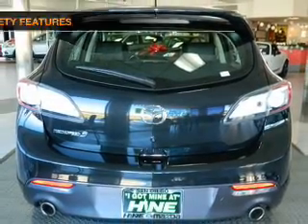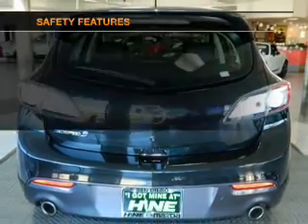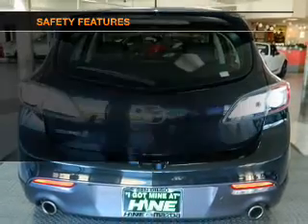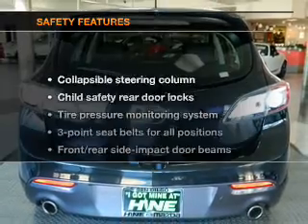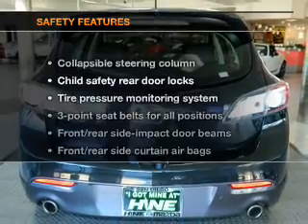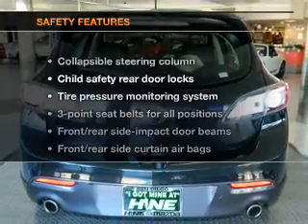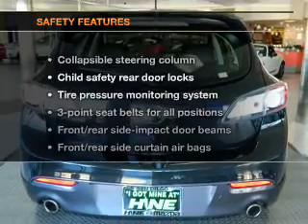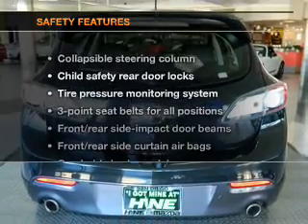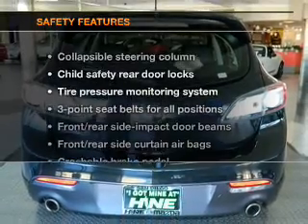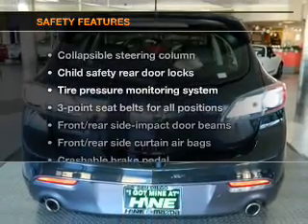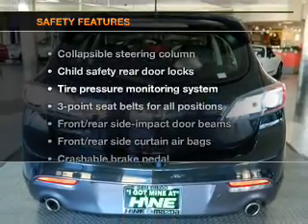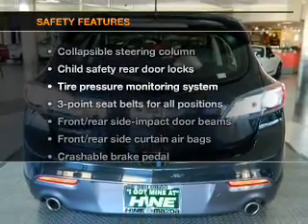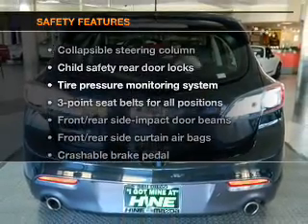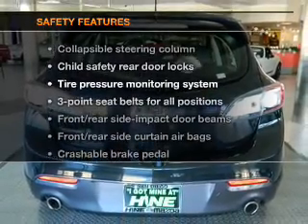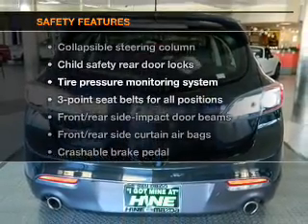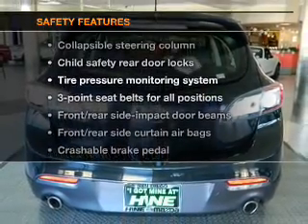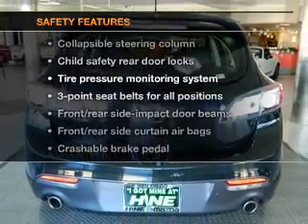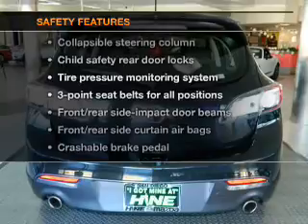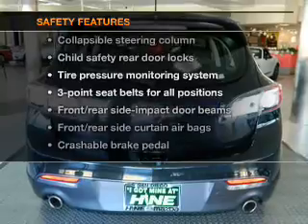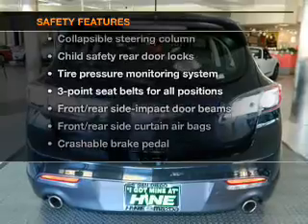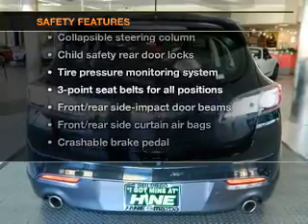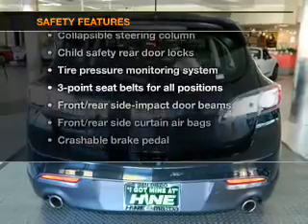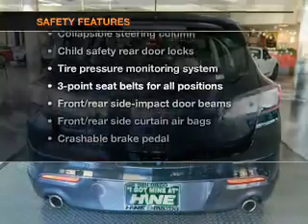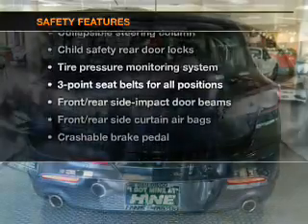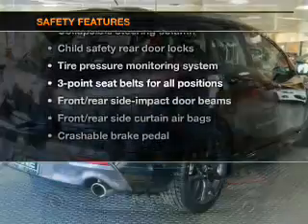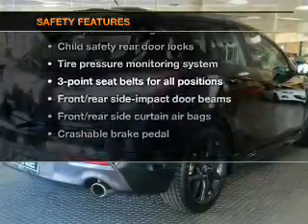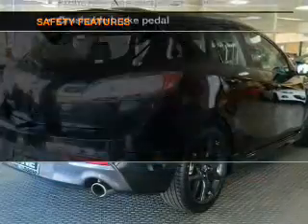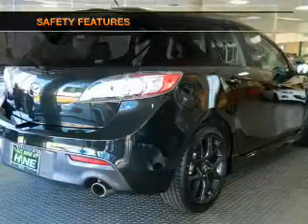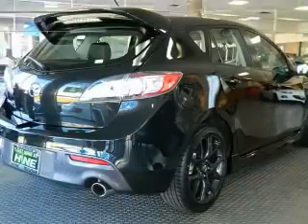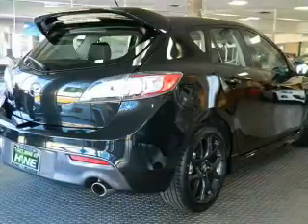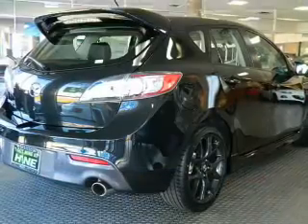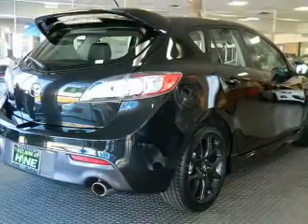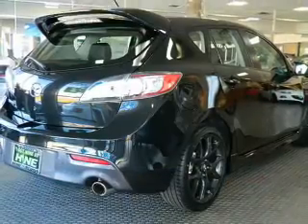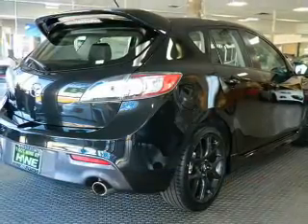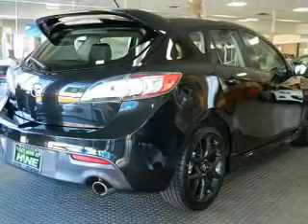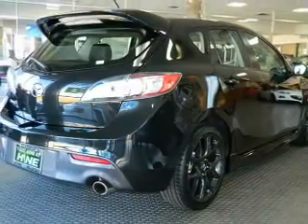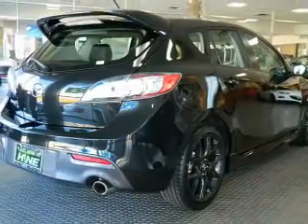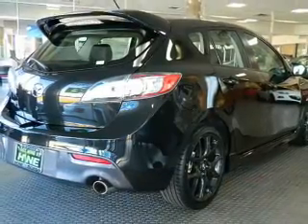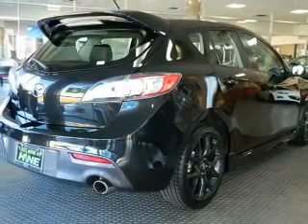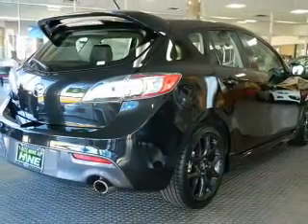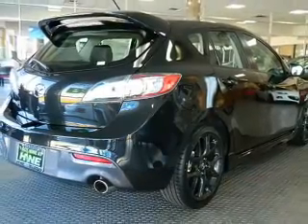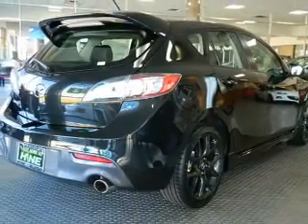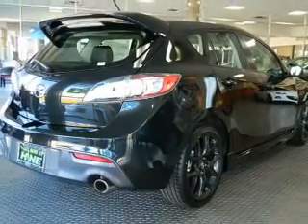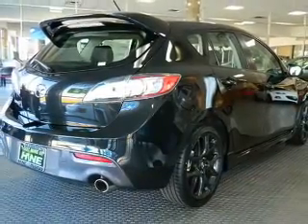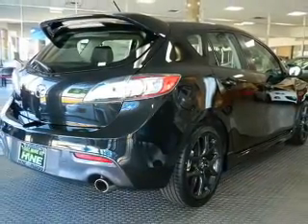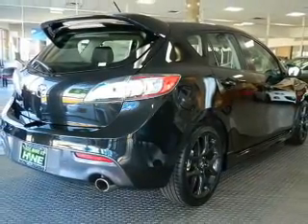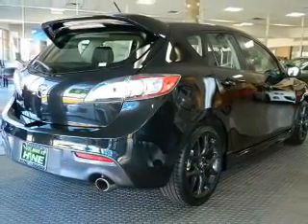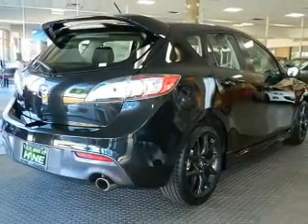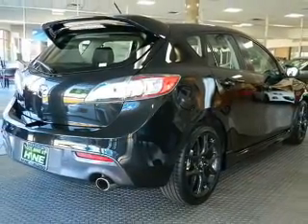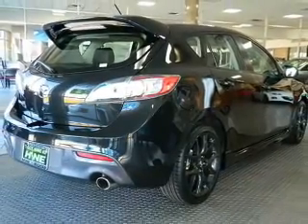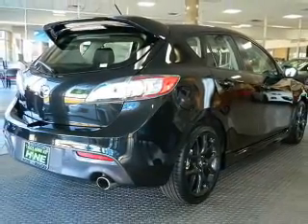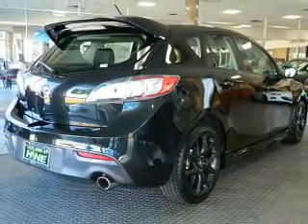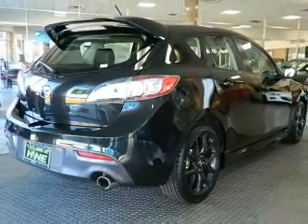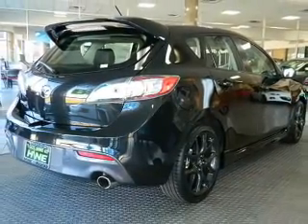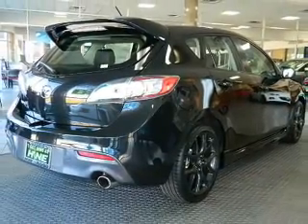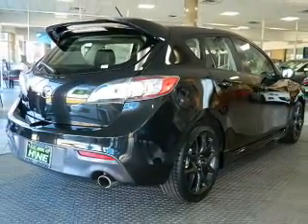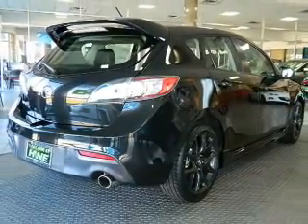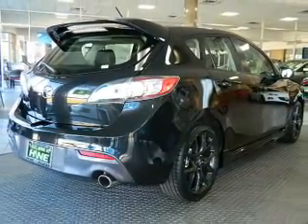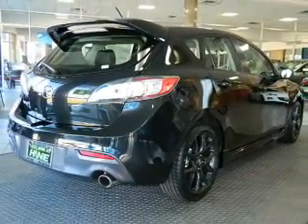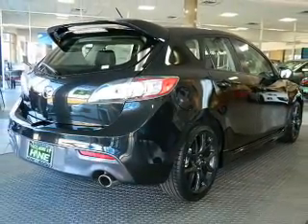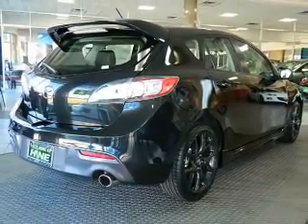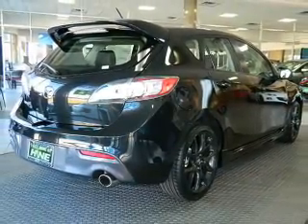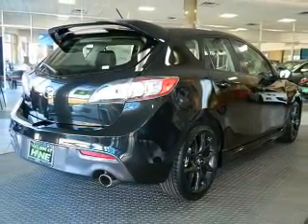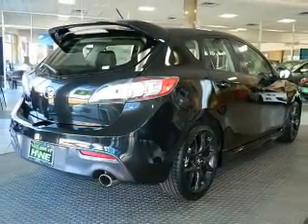And for your peace of mind, the following safety equipment is included: traction control, stability control, low tire pressure warning.